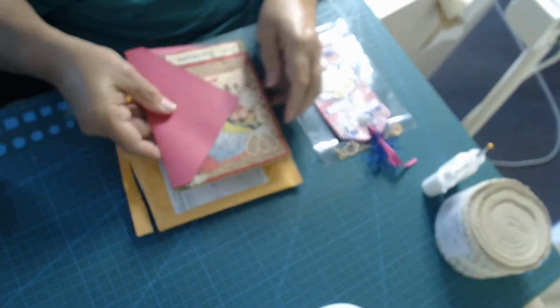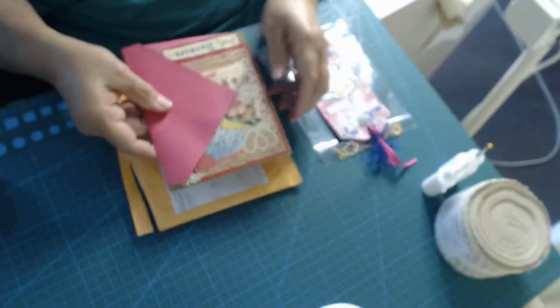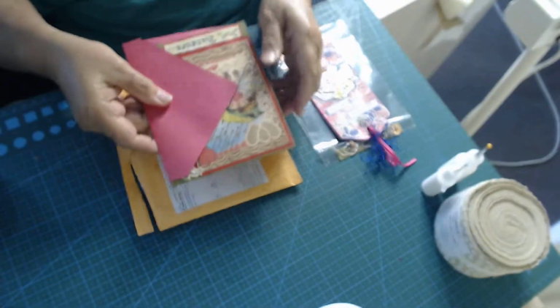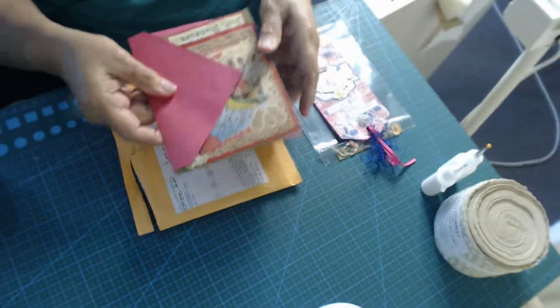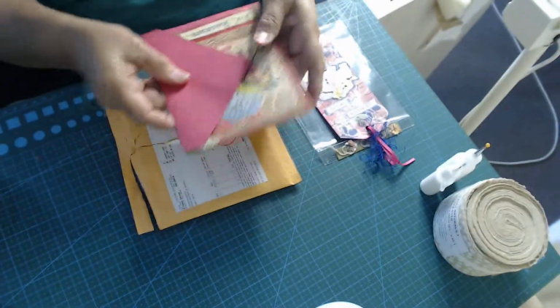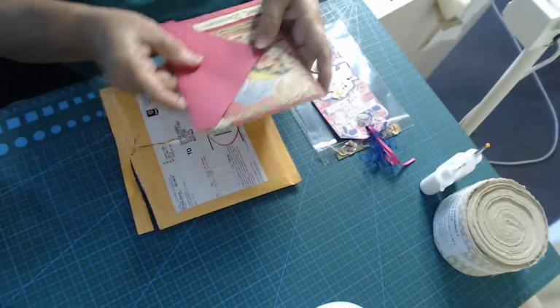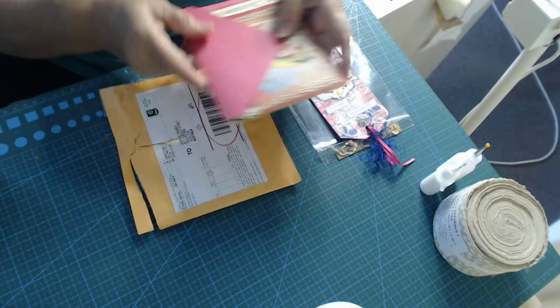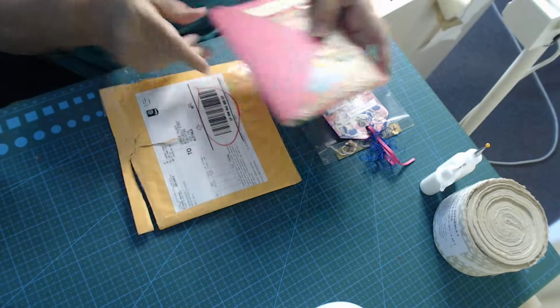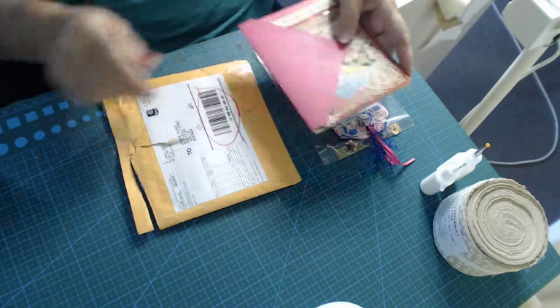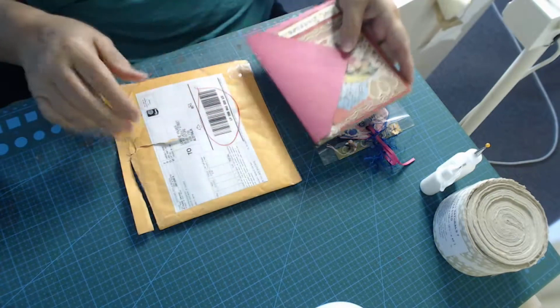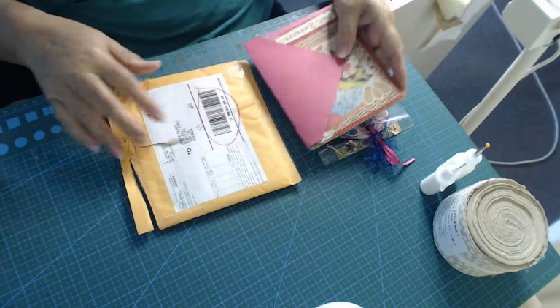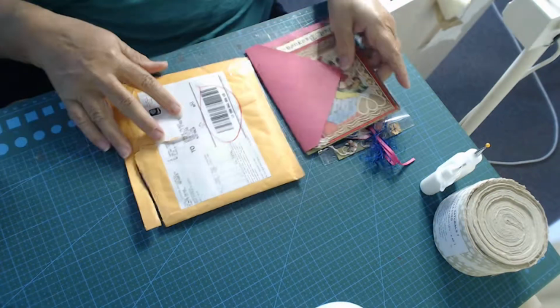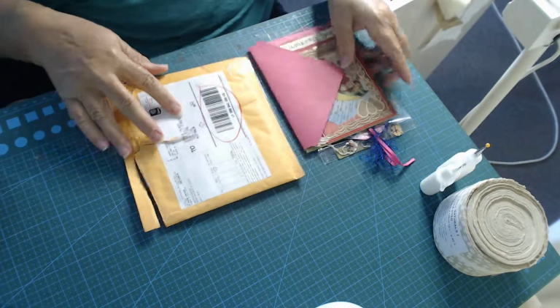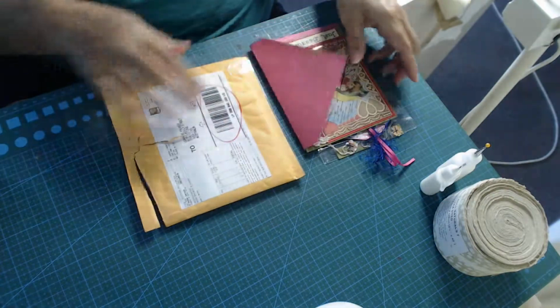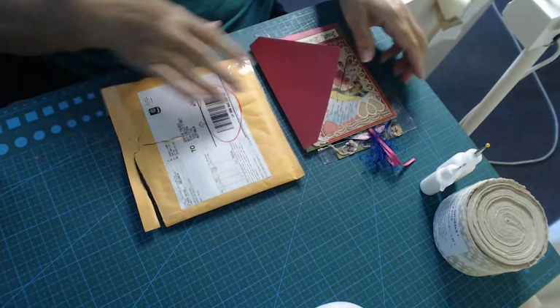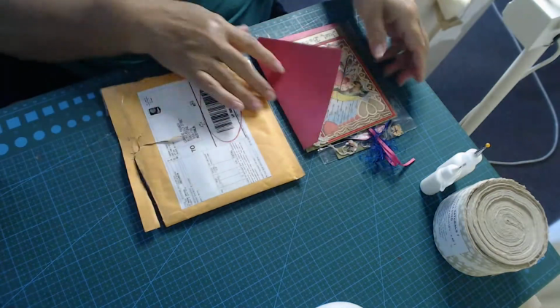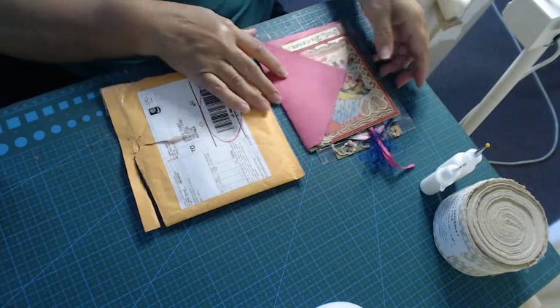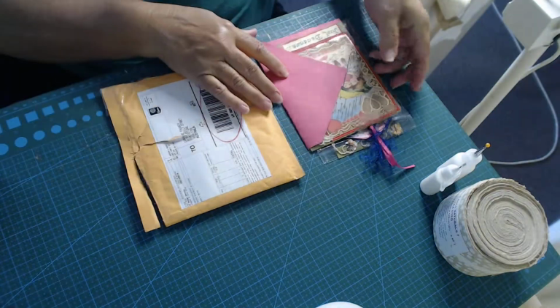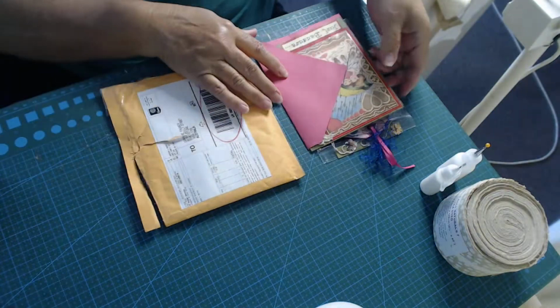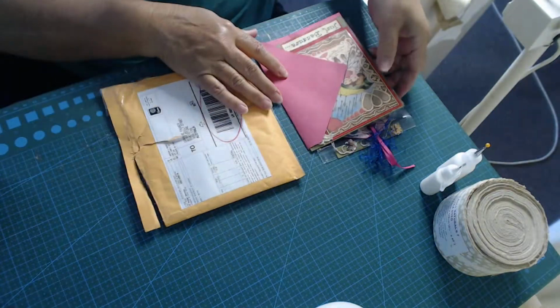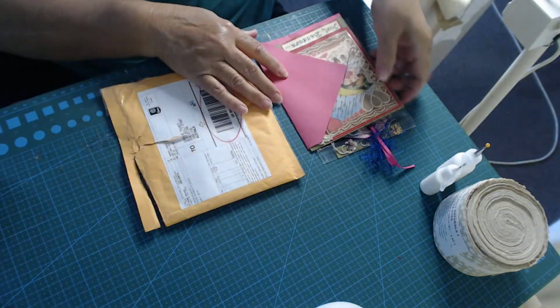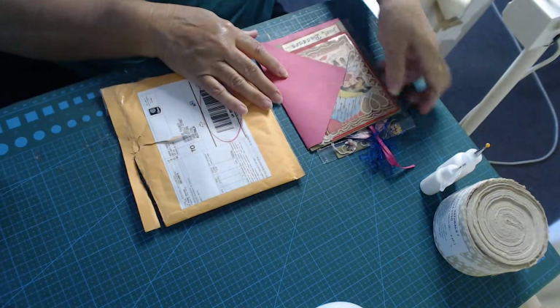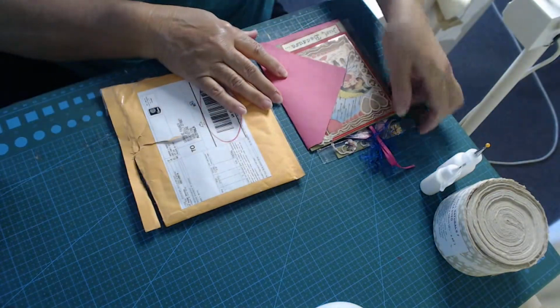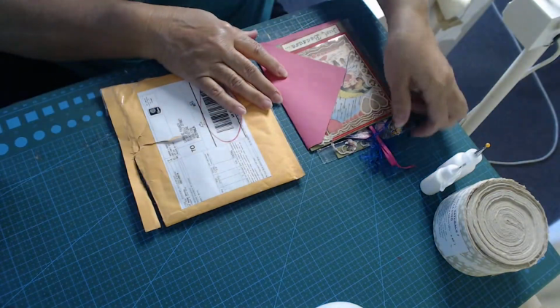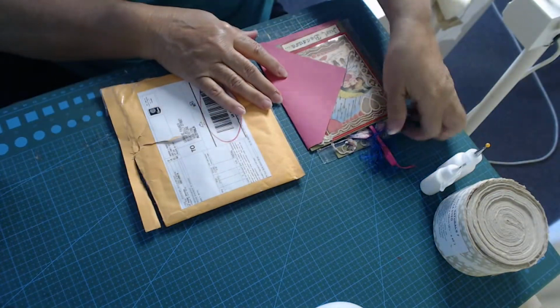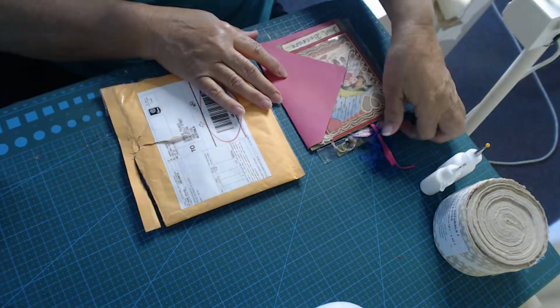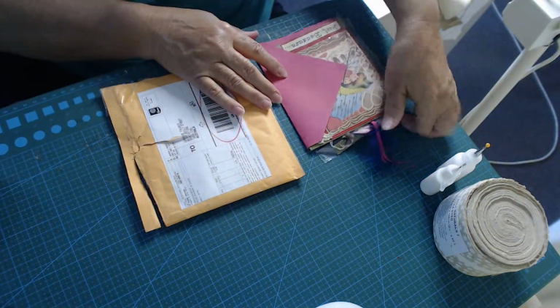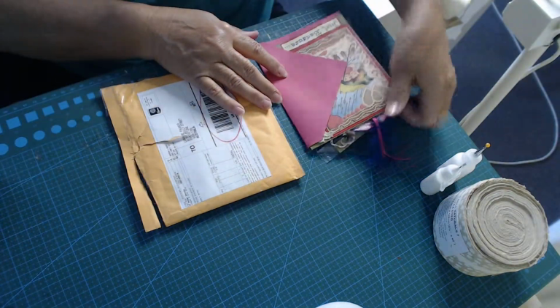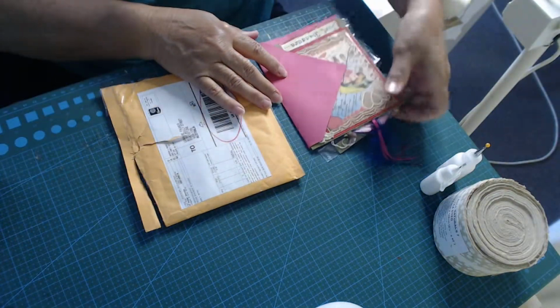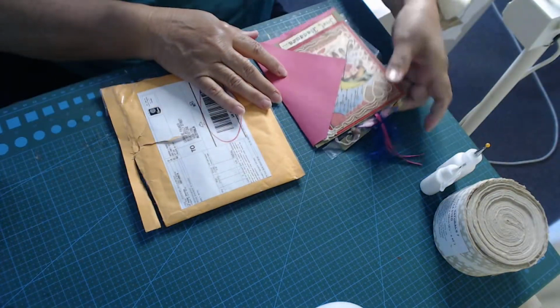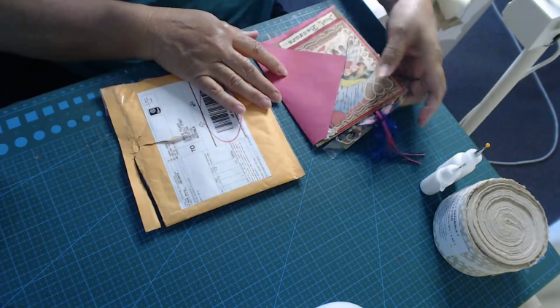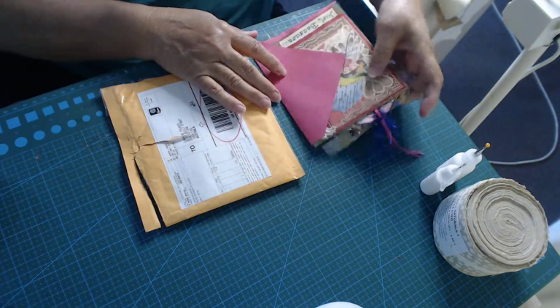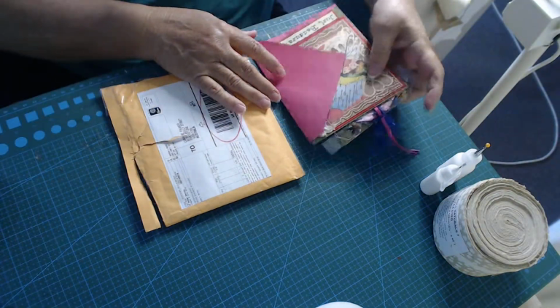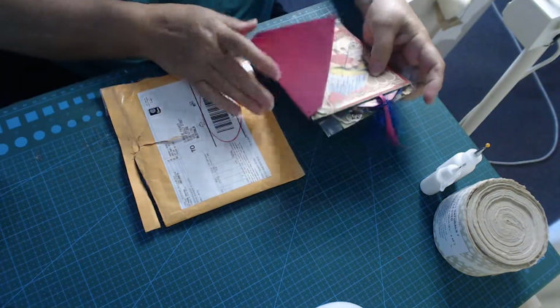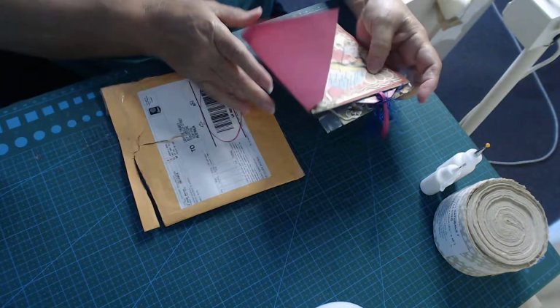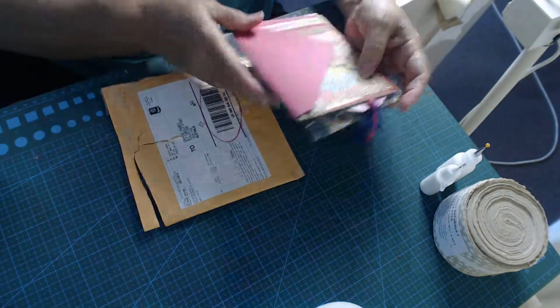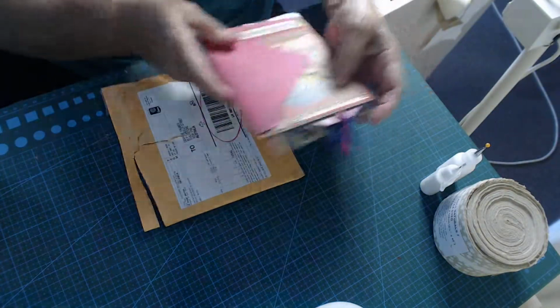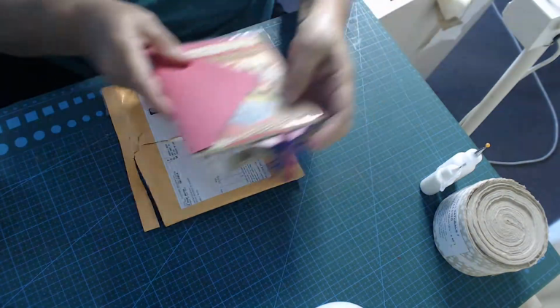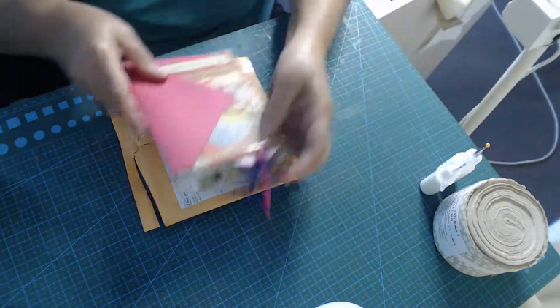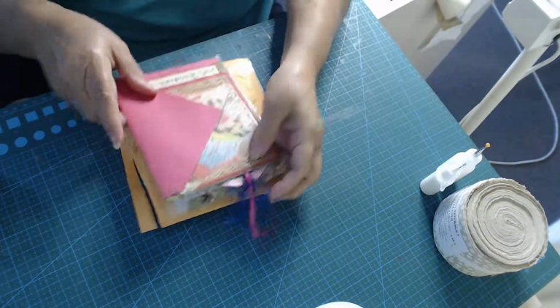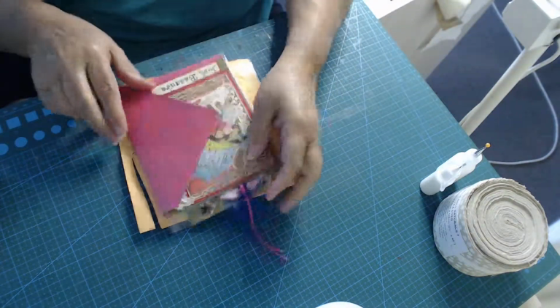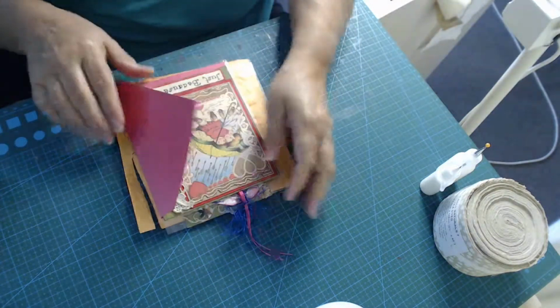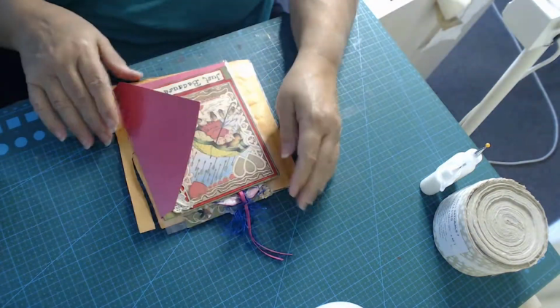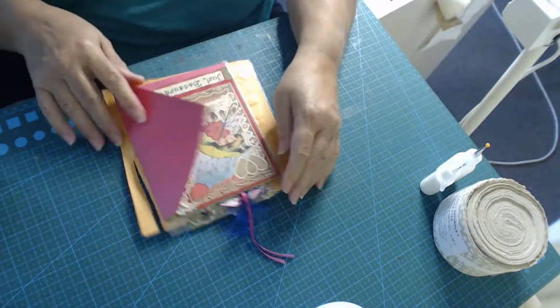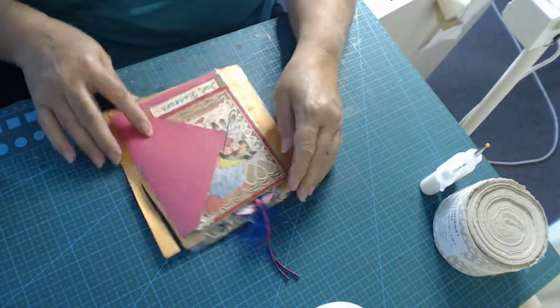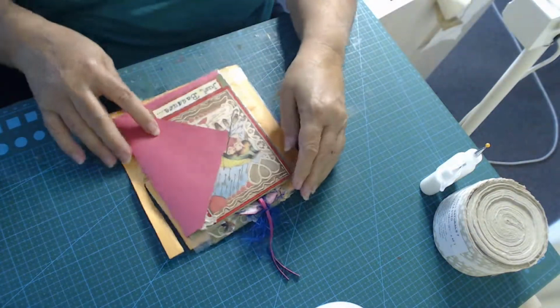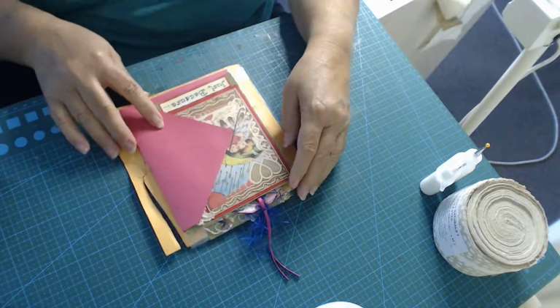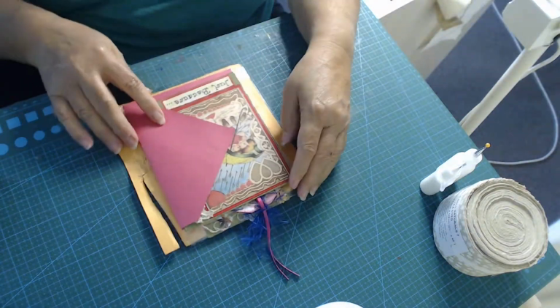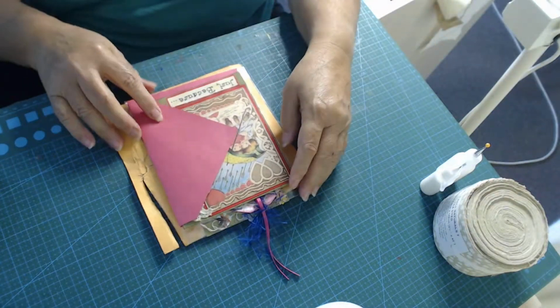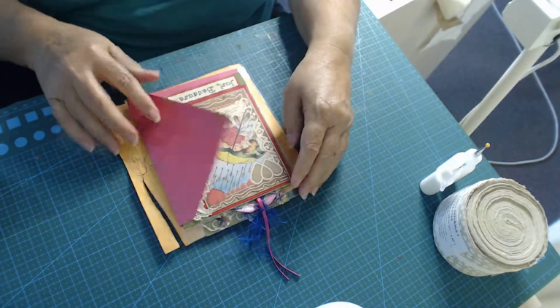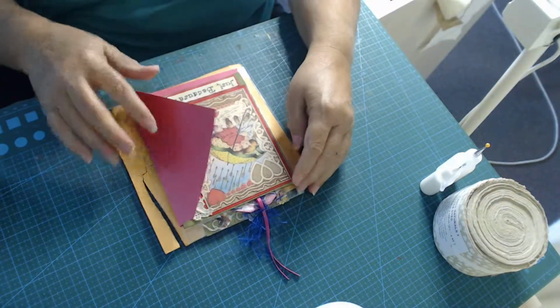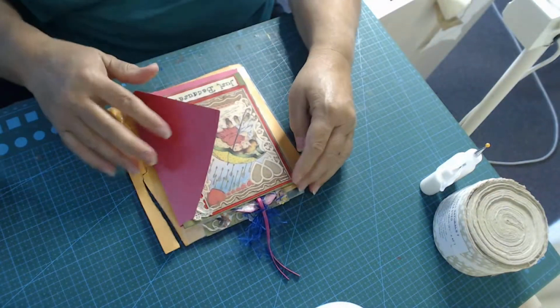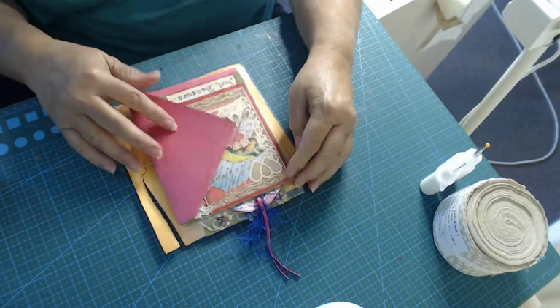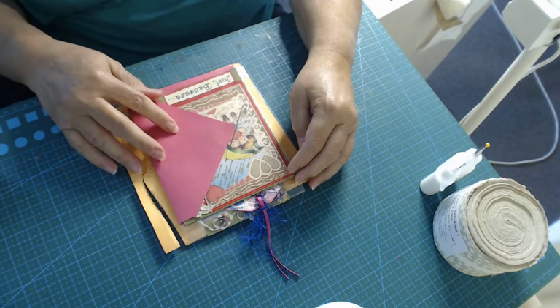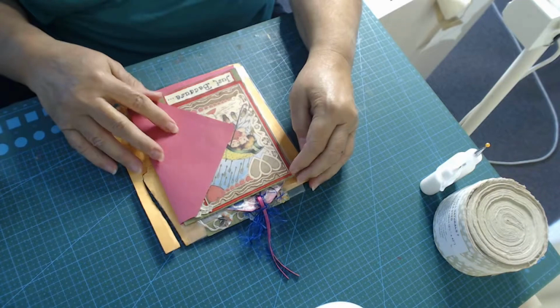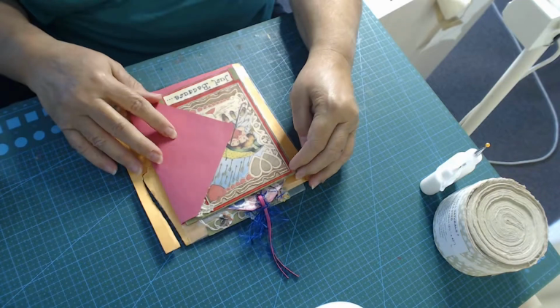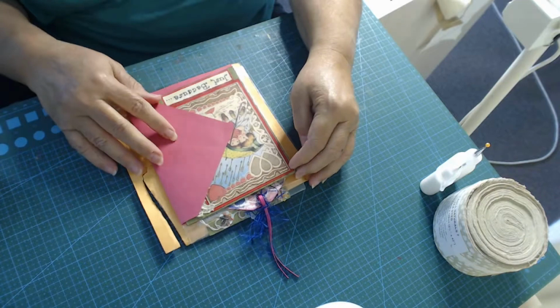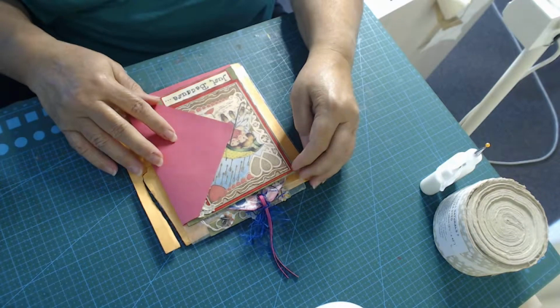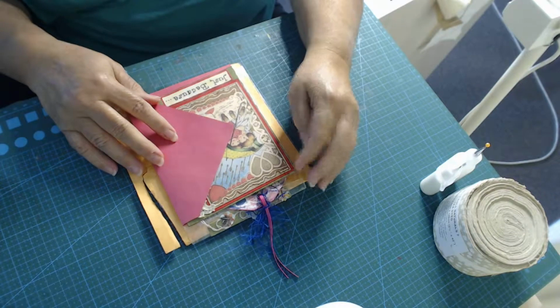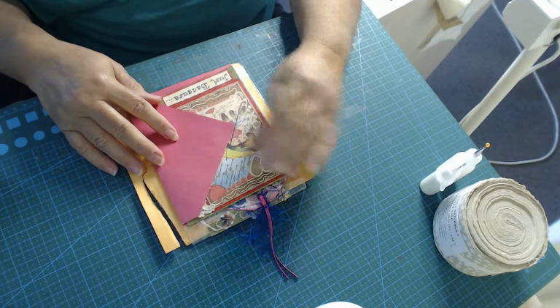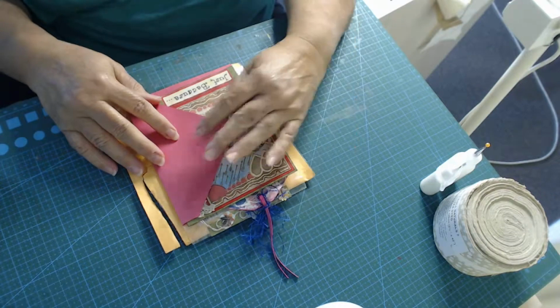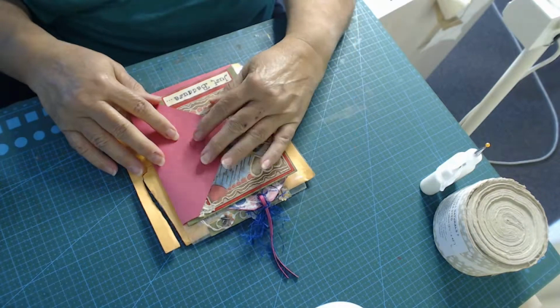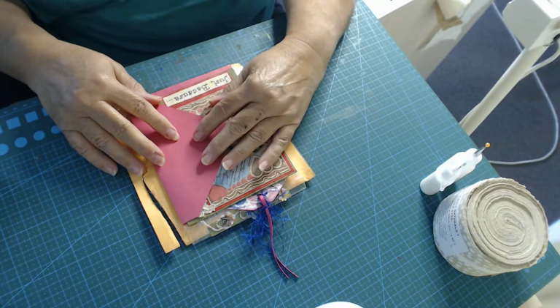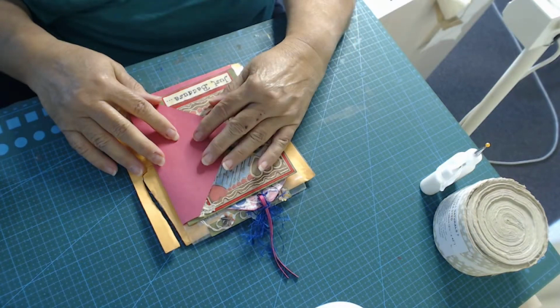Beautiful card — so that was from Marsha Proff, and that's entry number one into the St. Valentine's Day challenge.